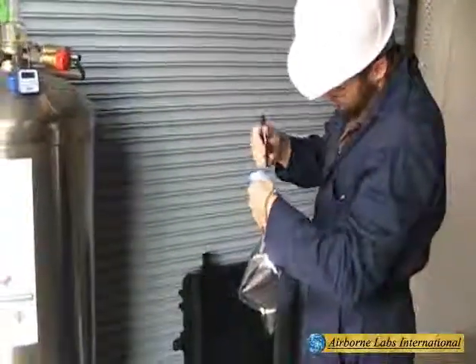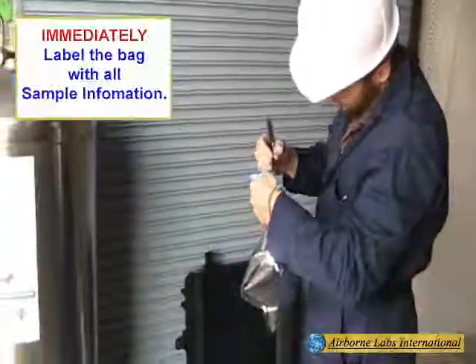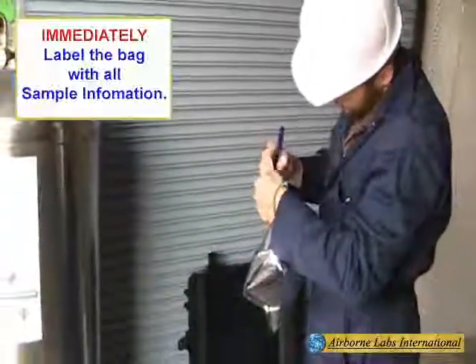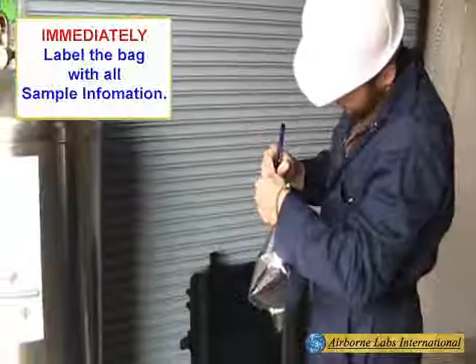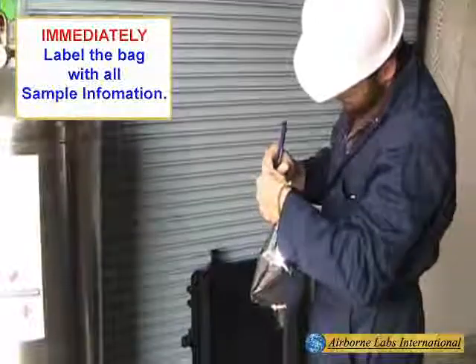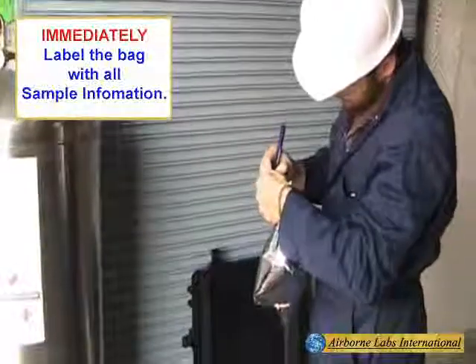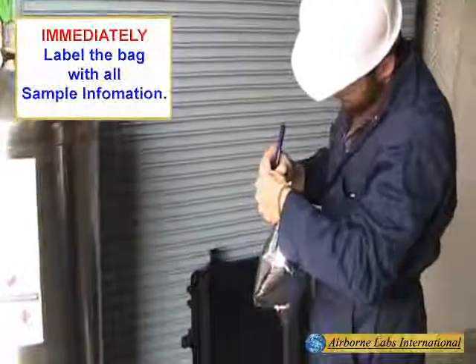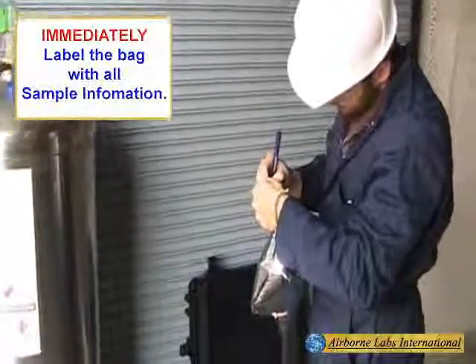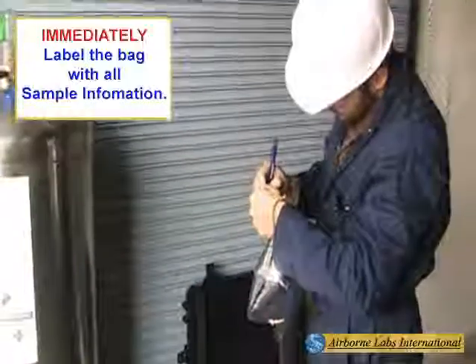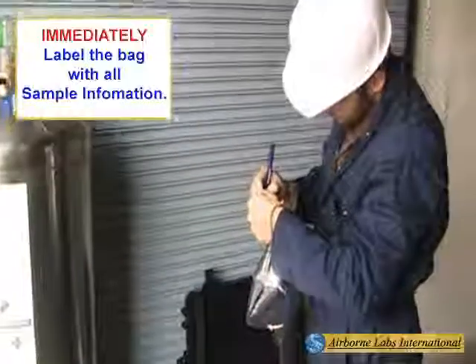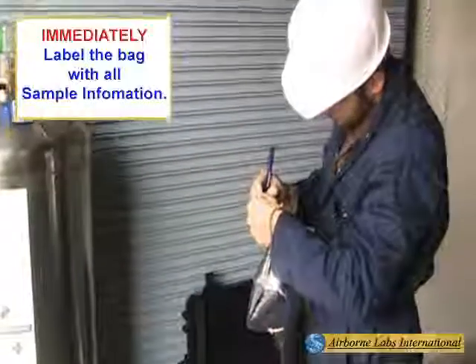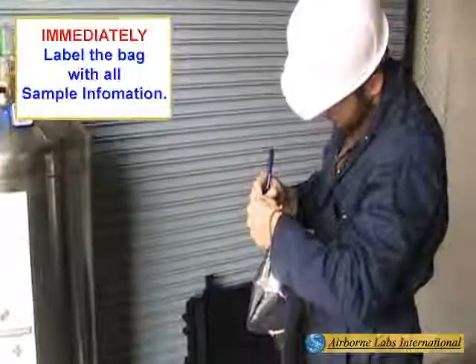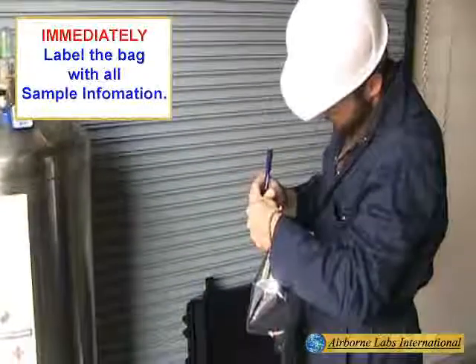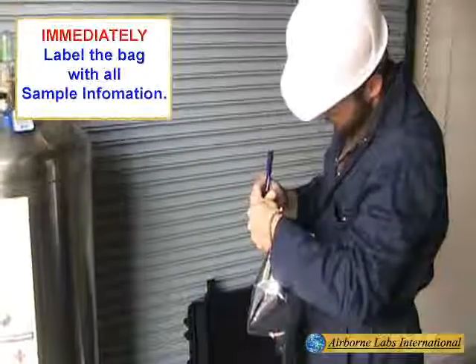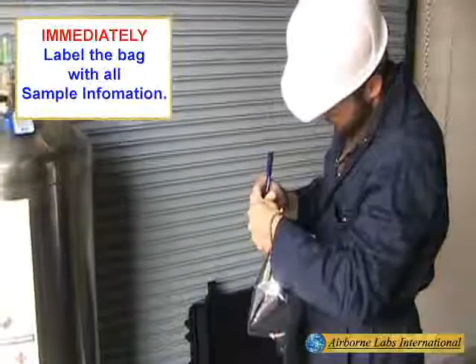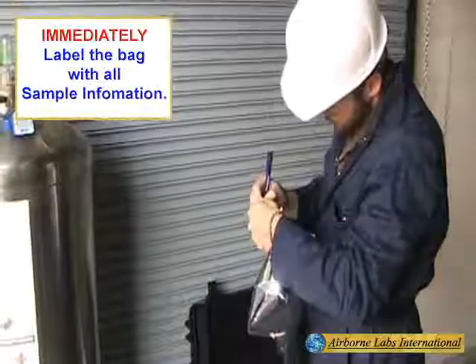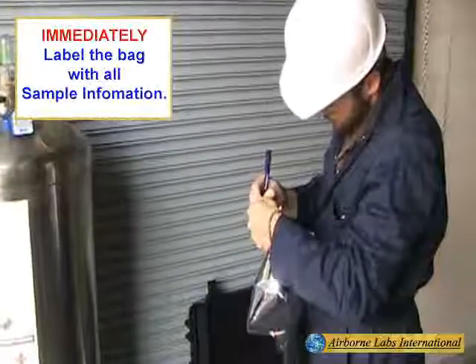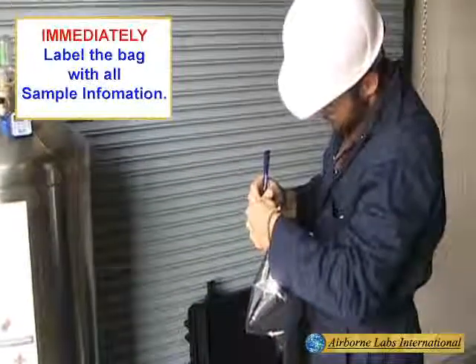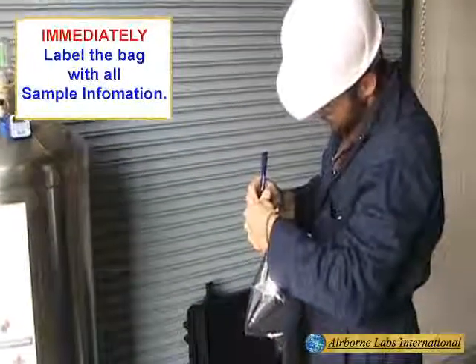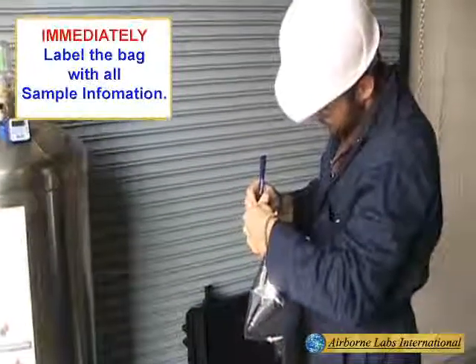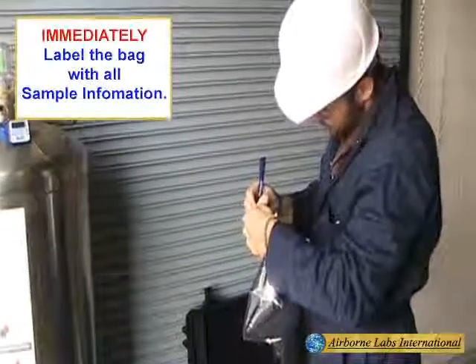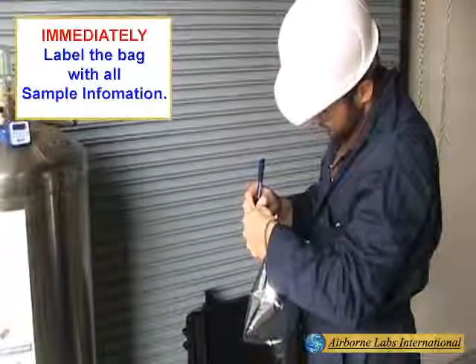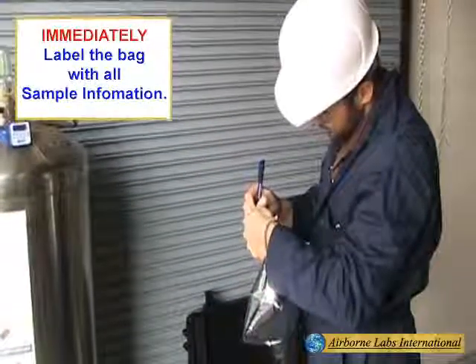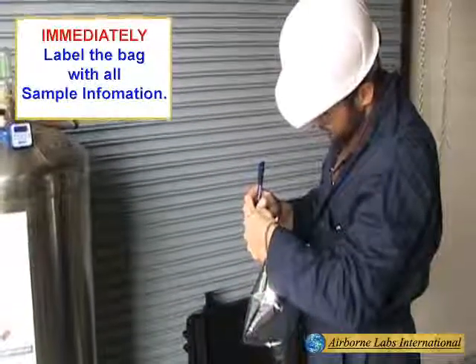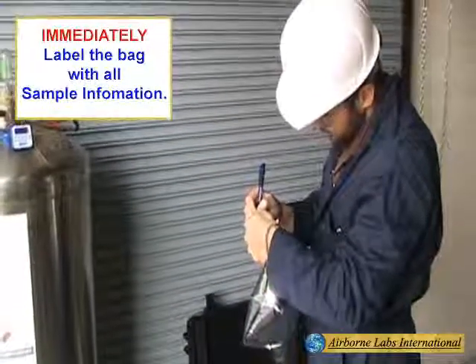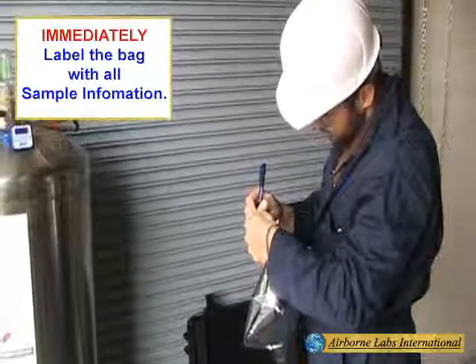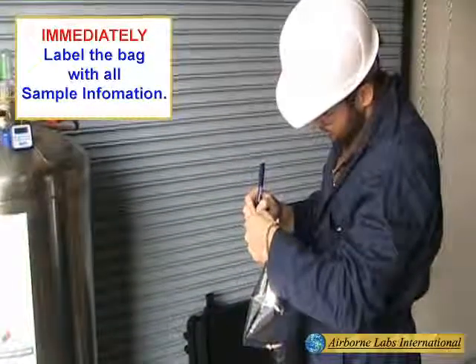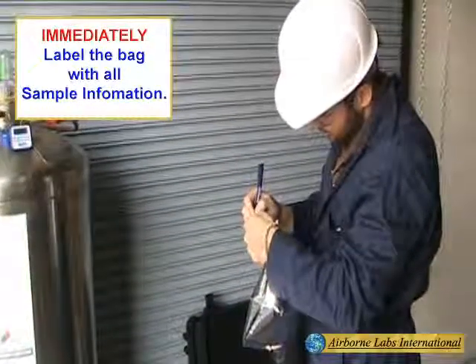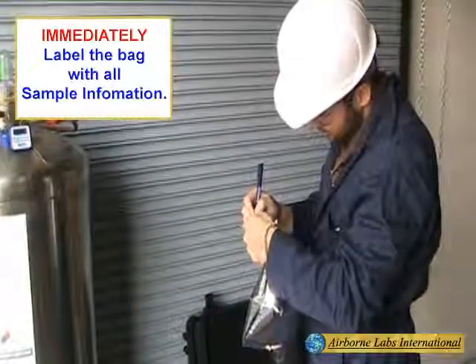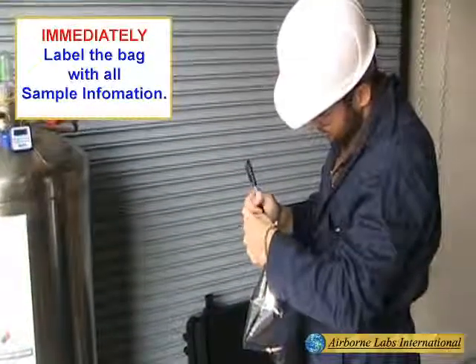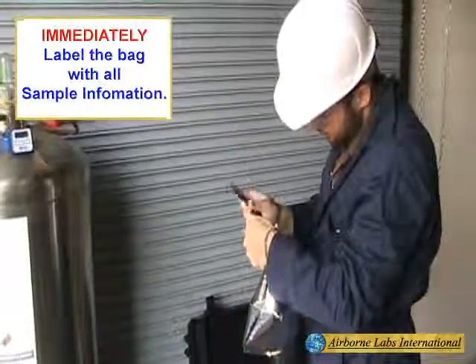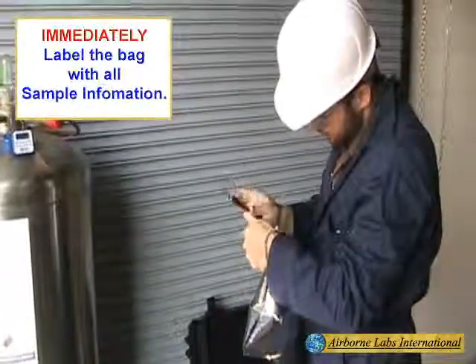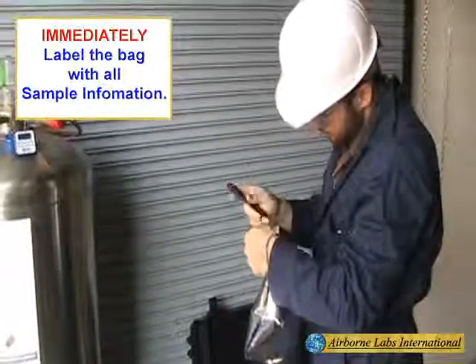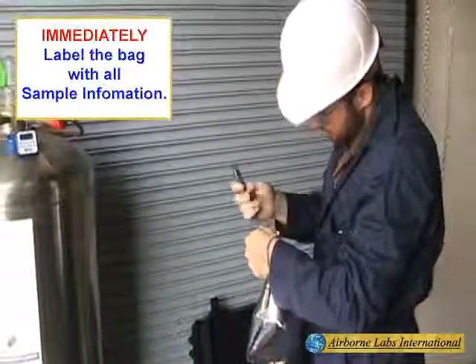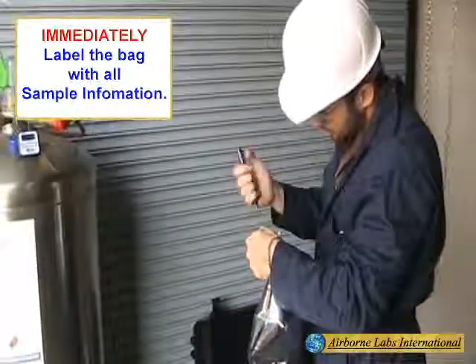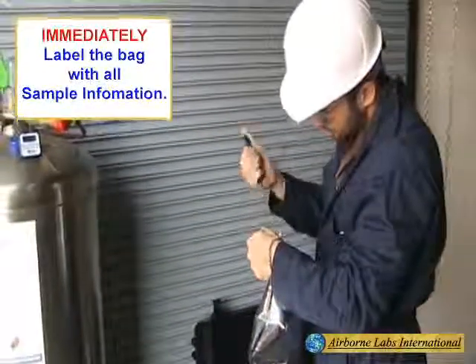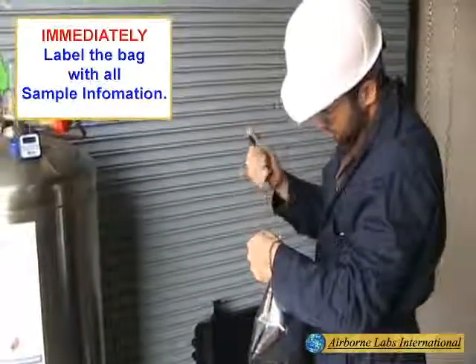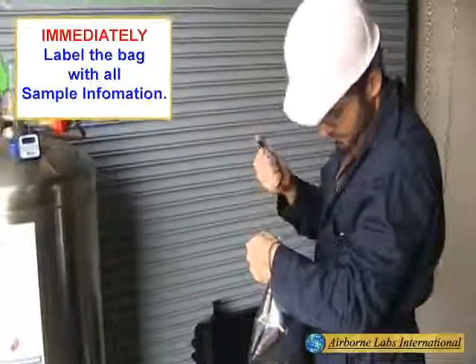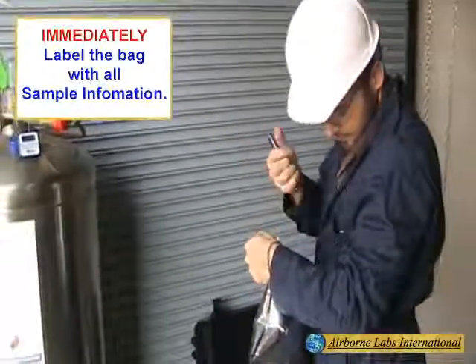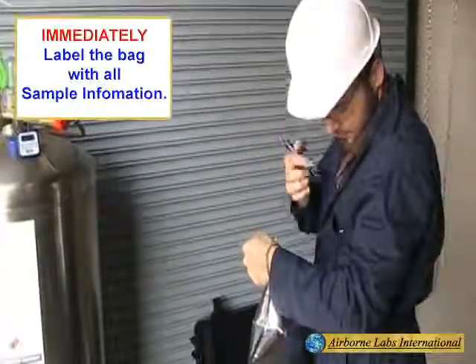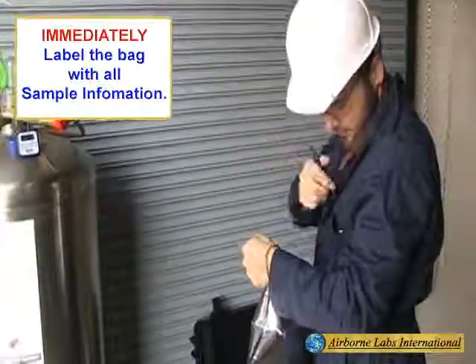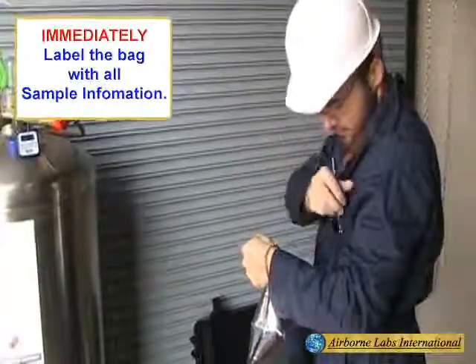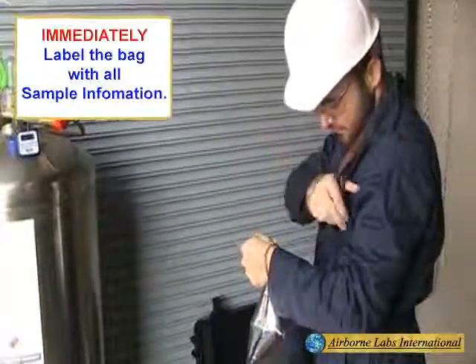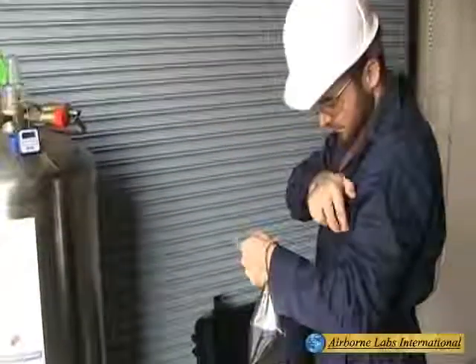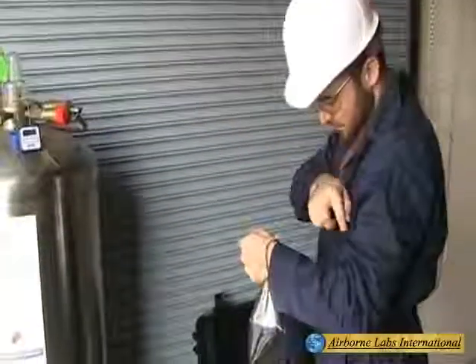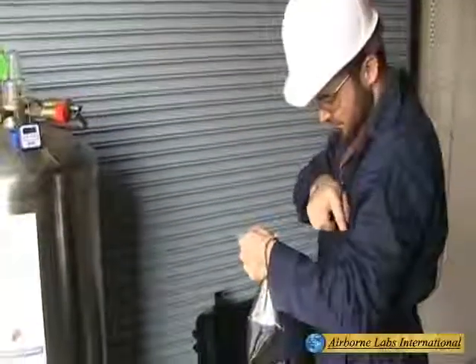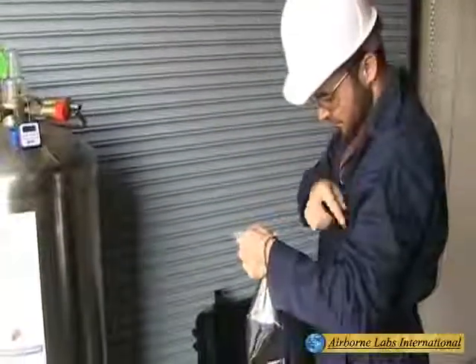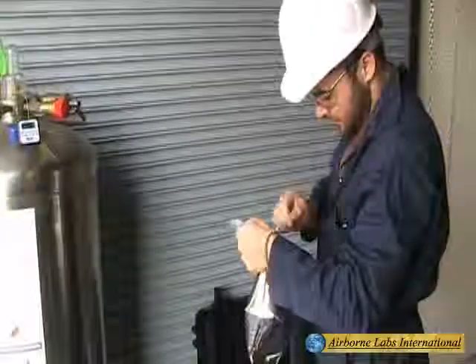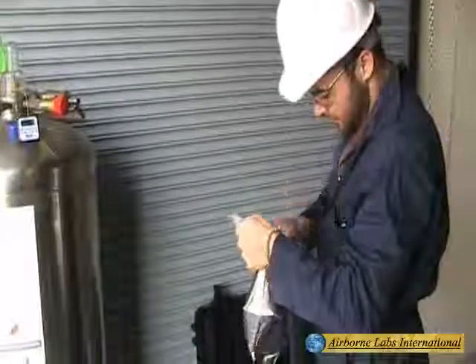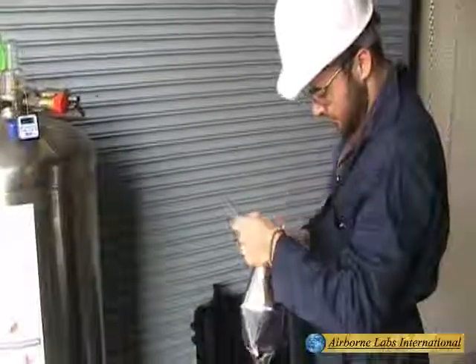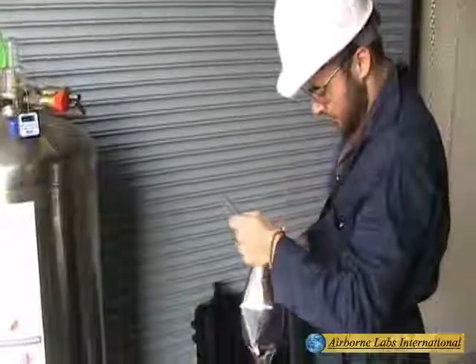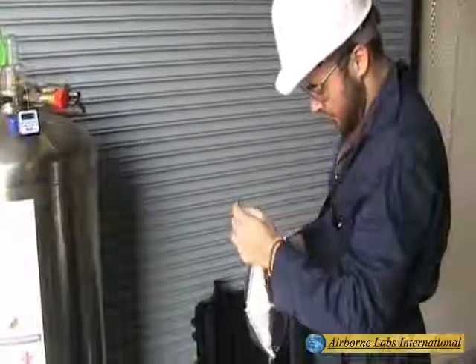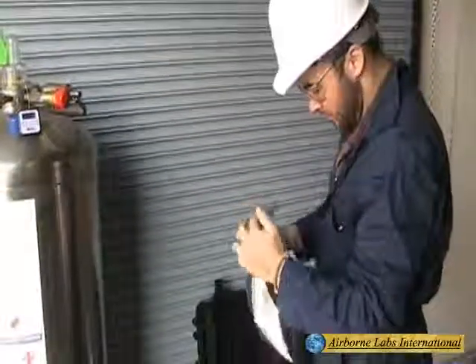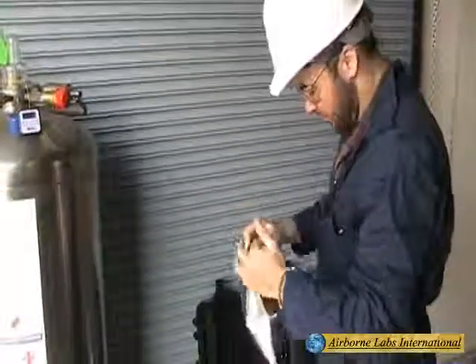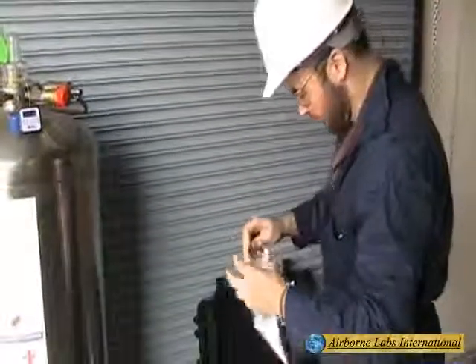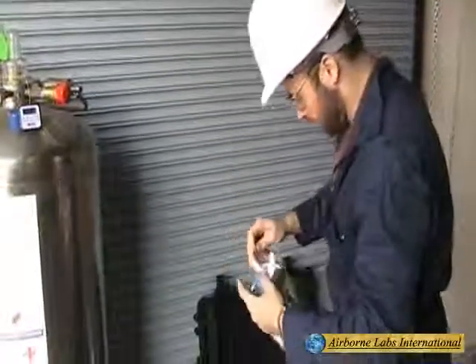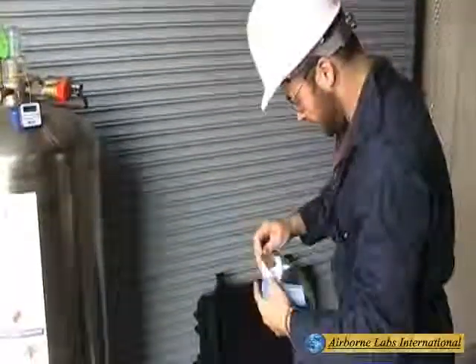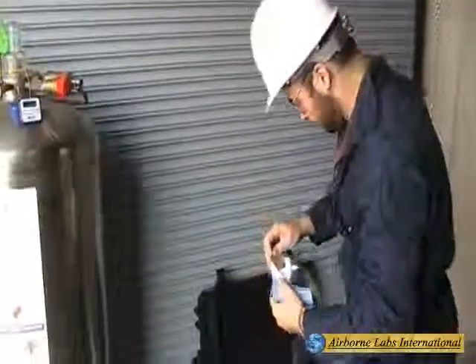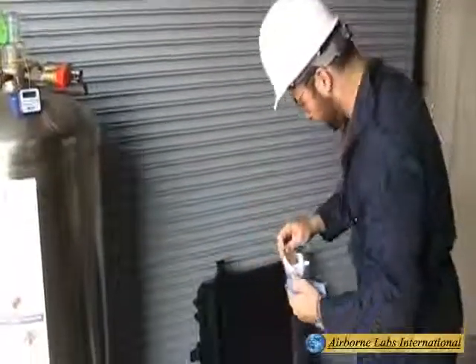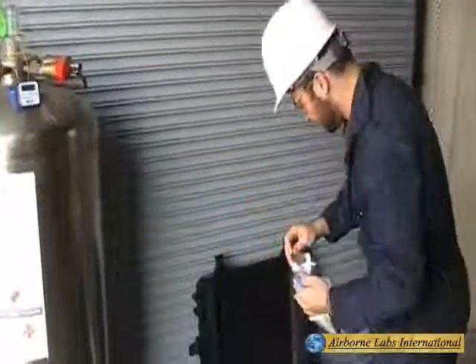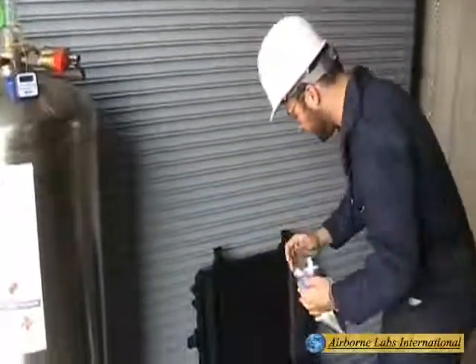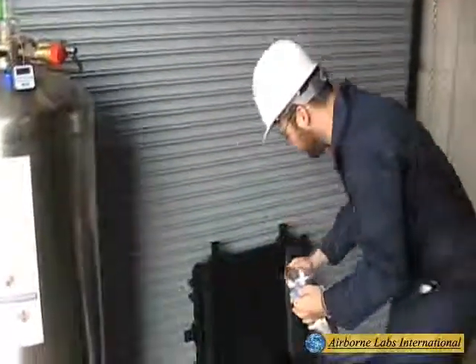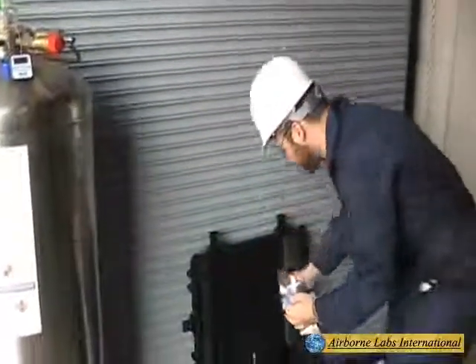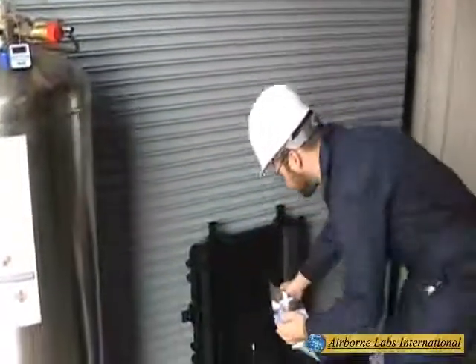Immediately label the MLB with all sample identification information, then replace the PTFE port cap.